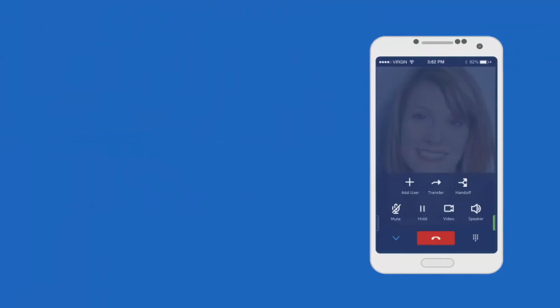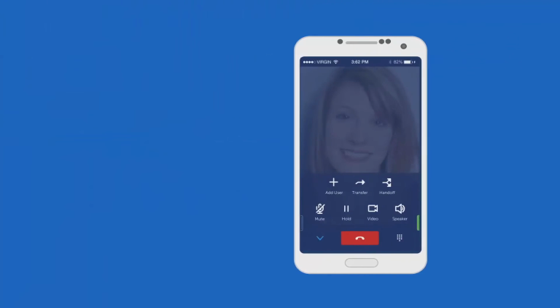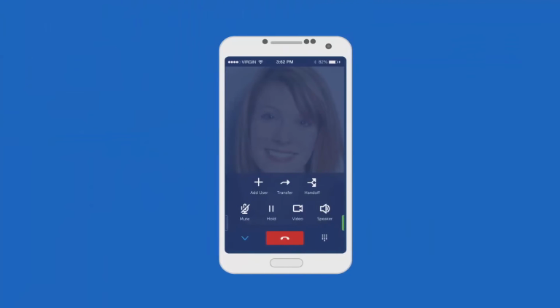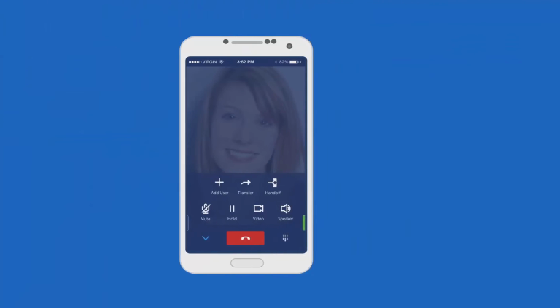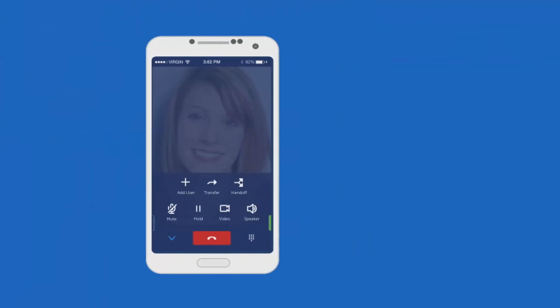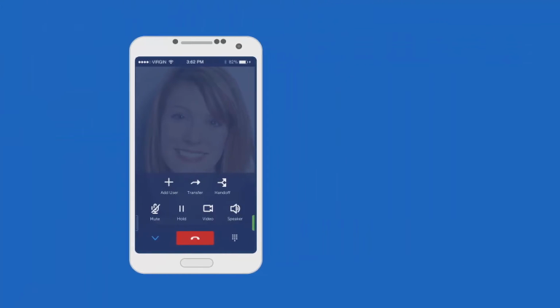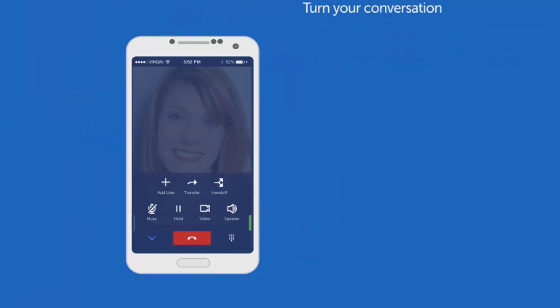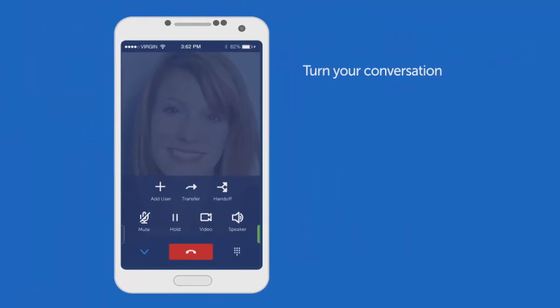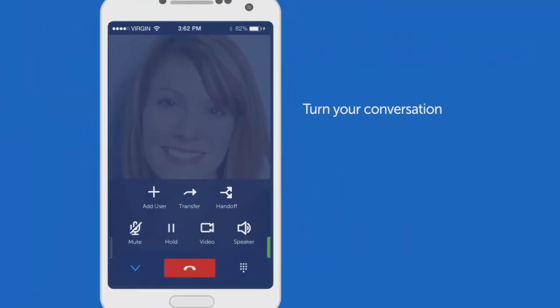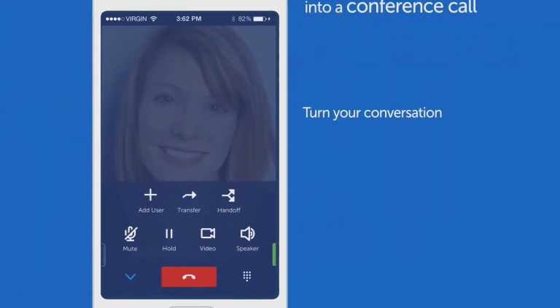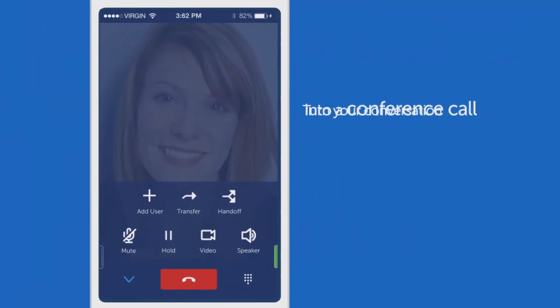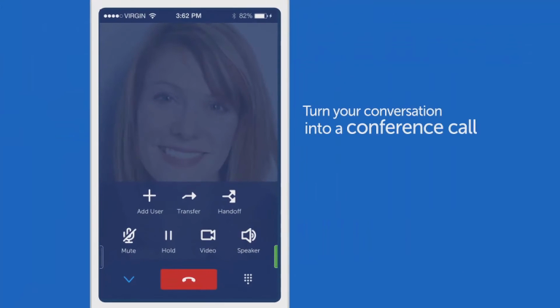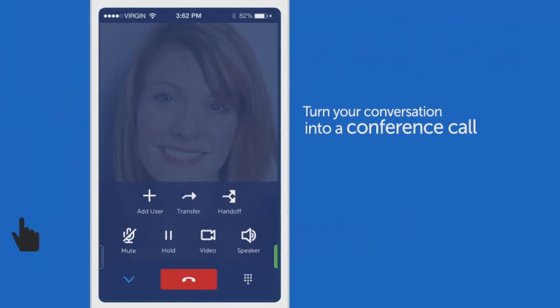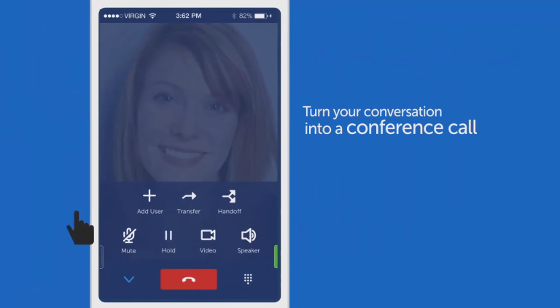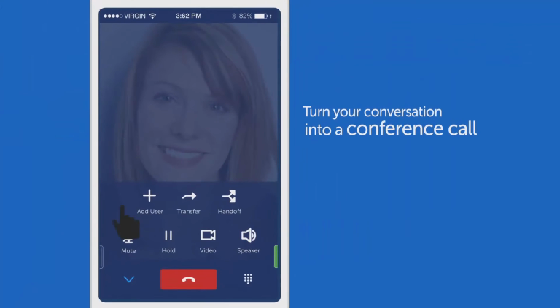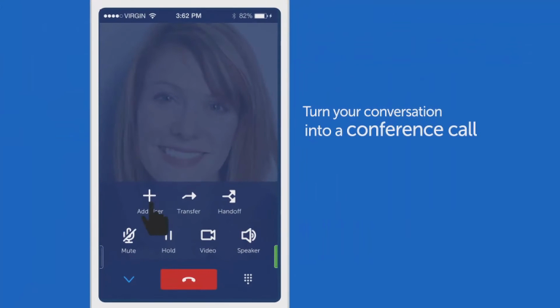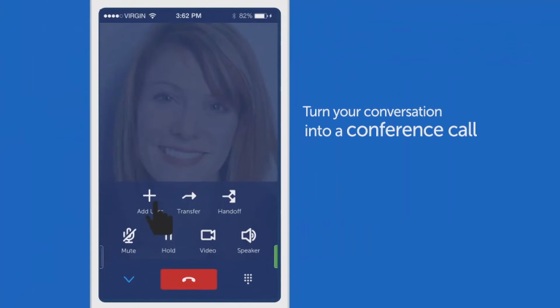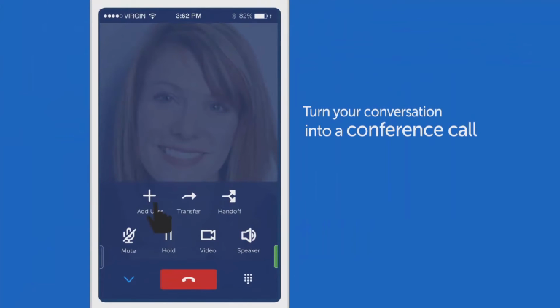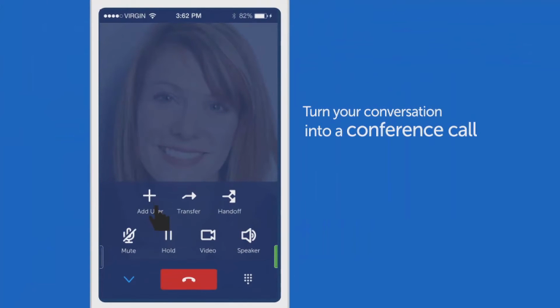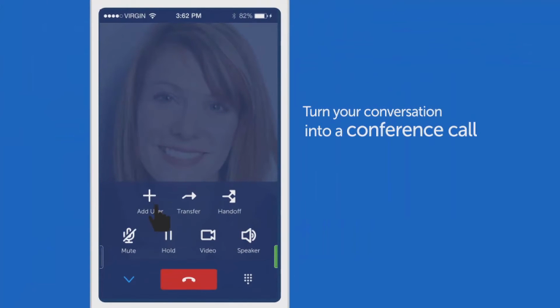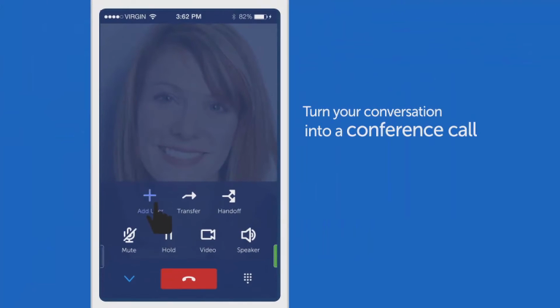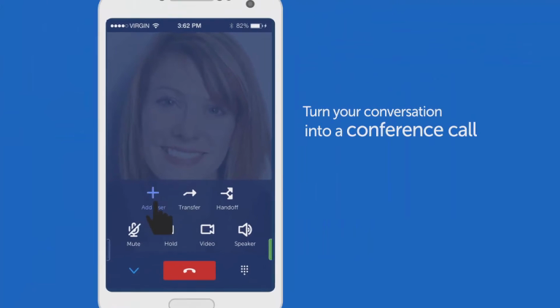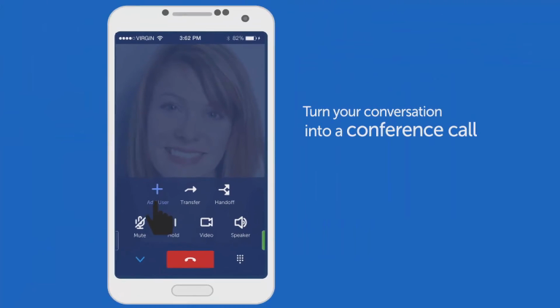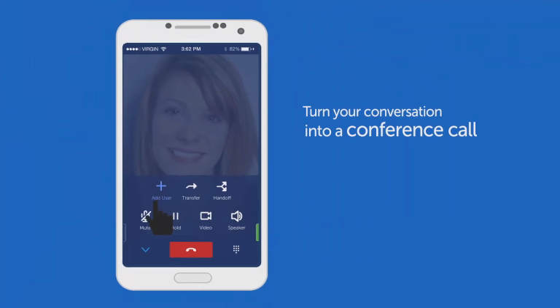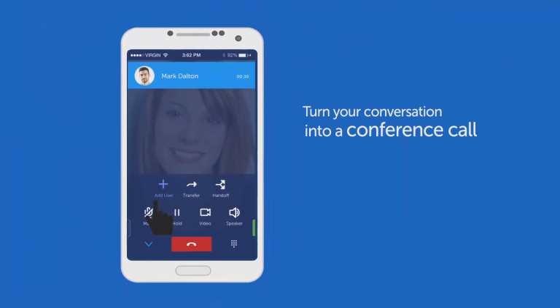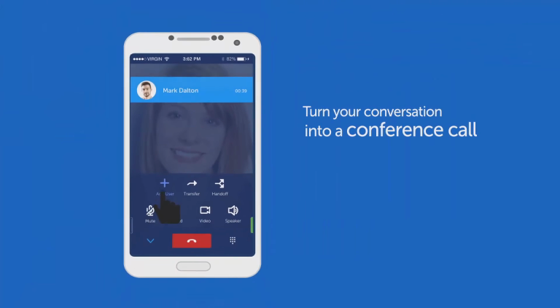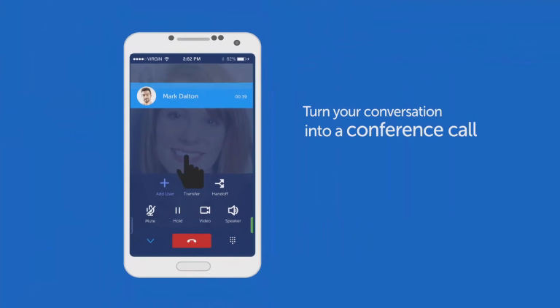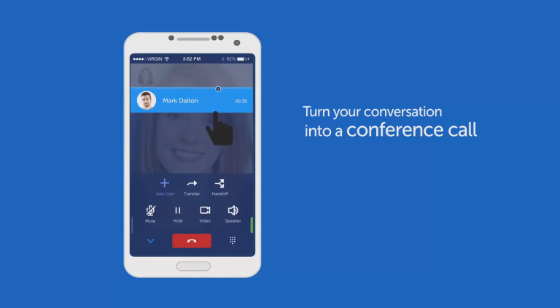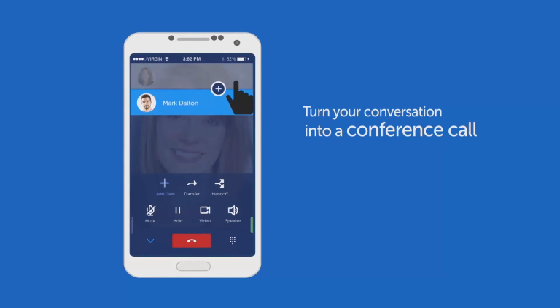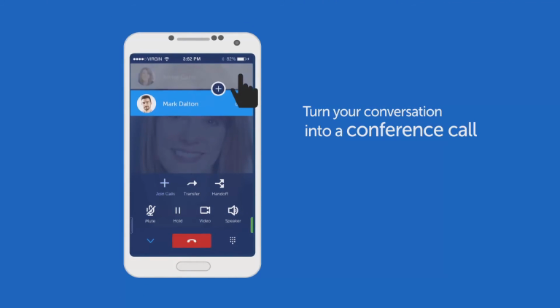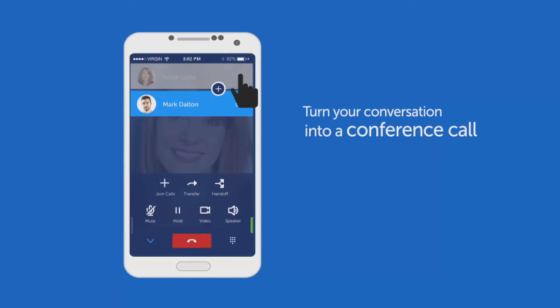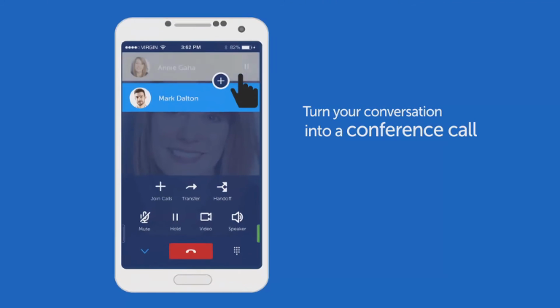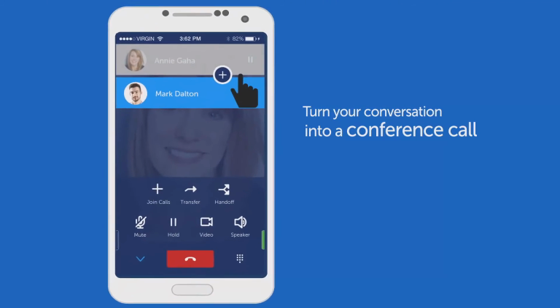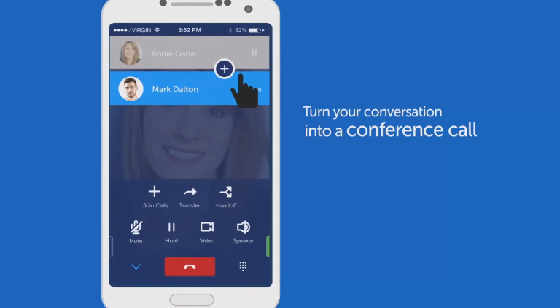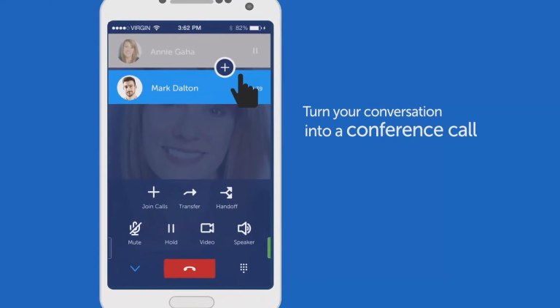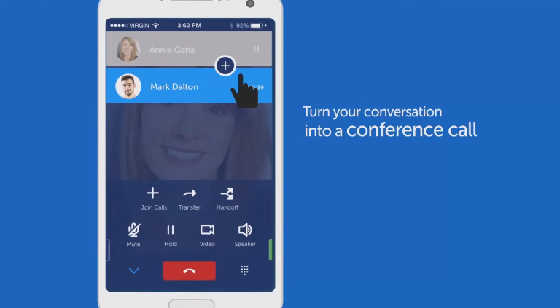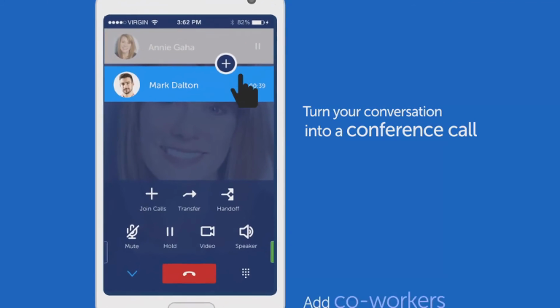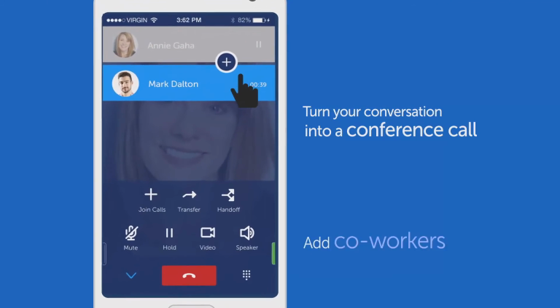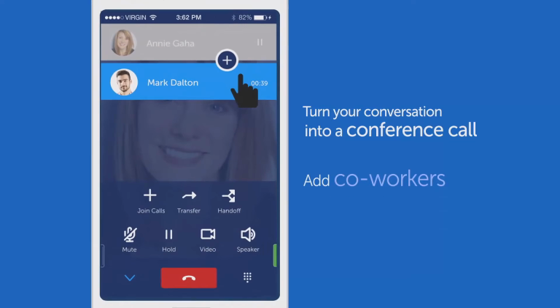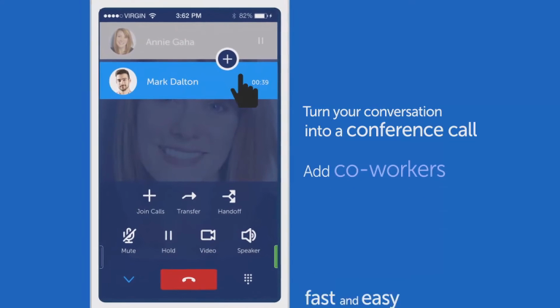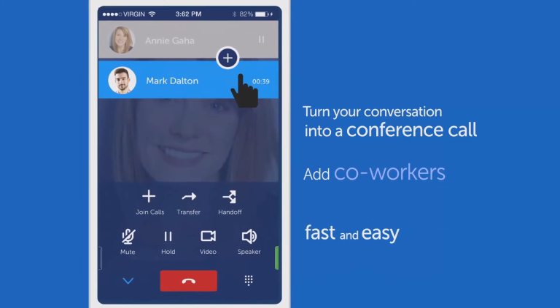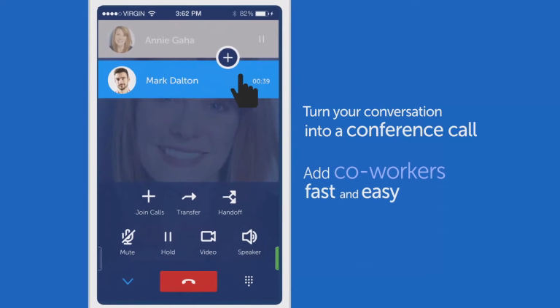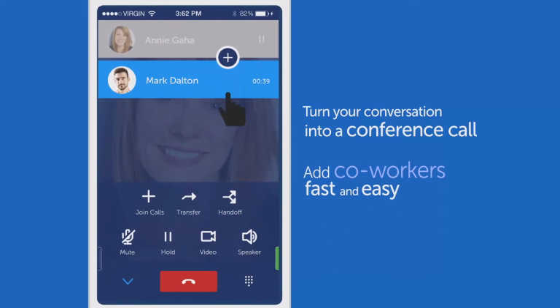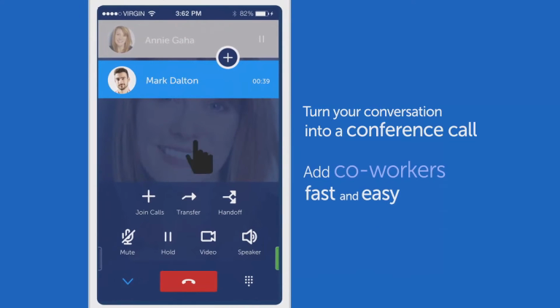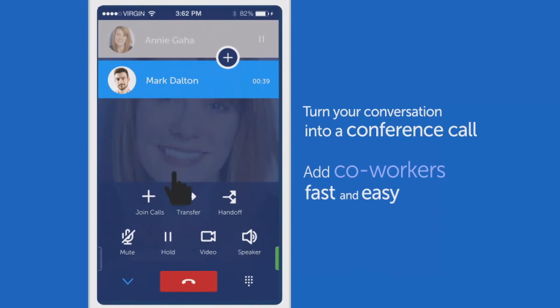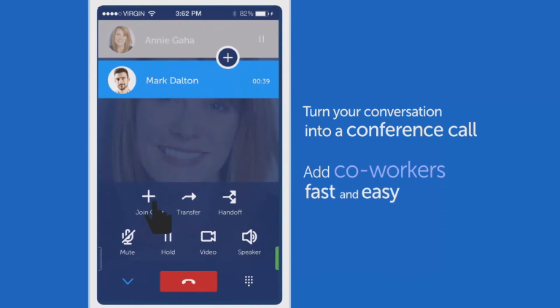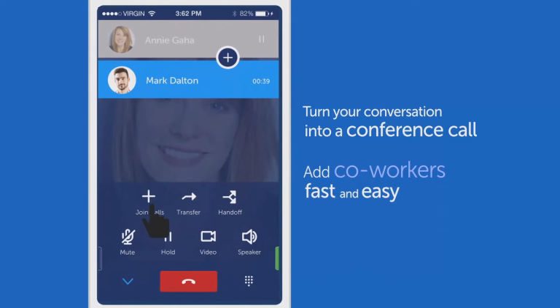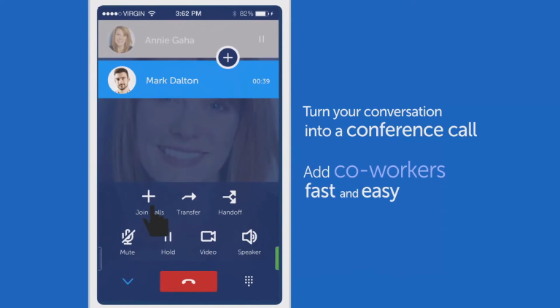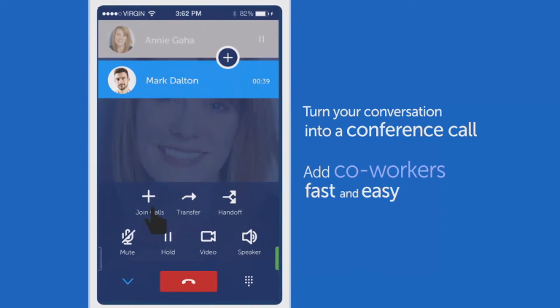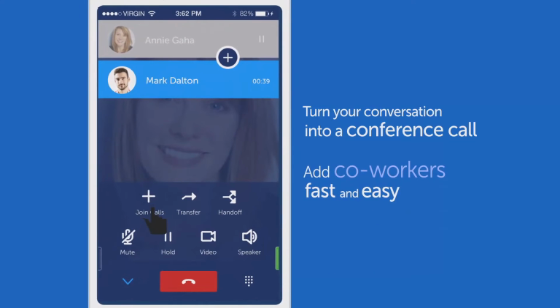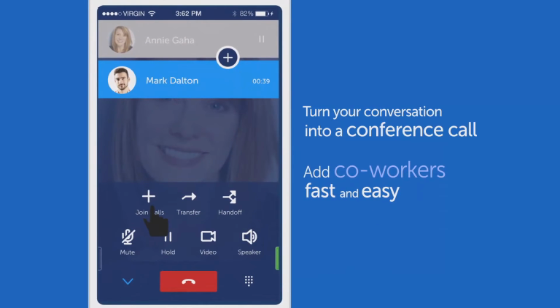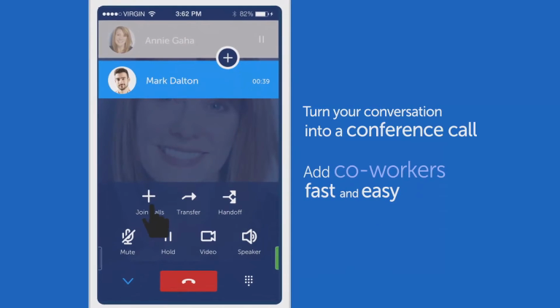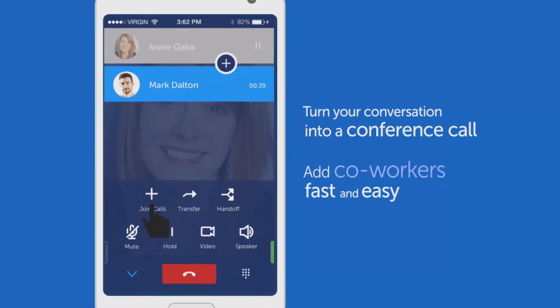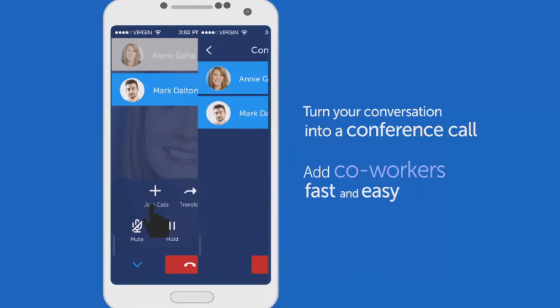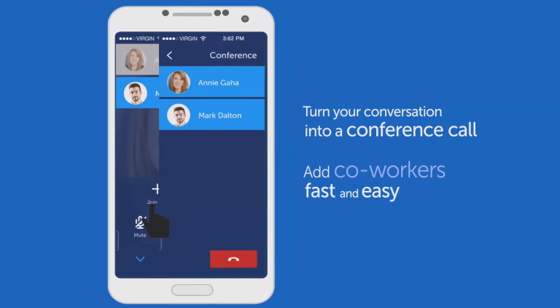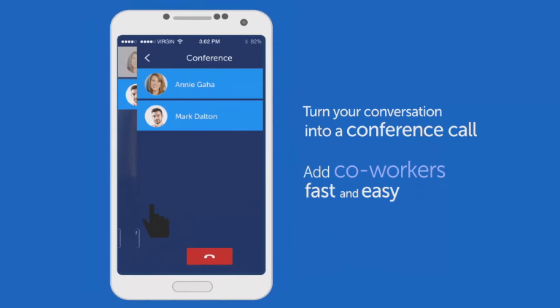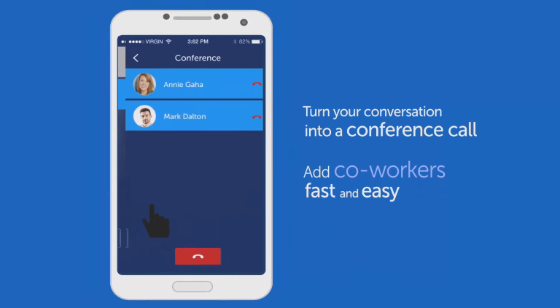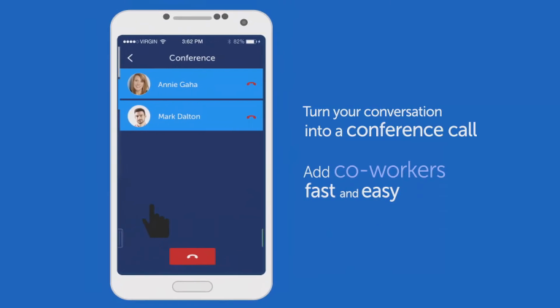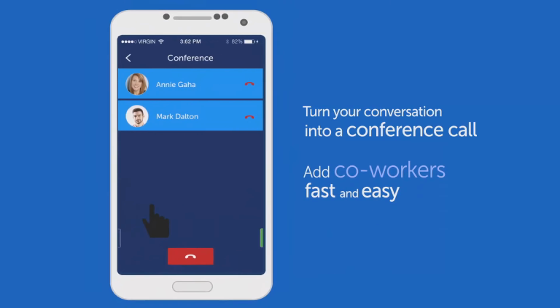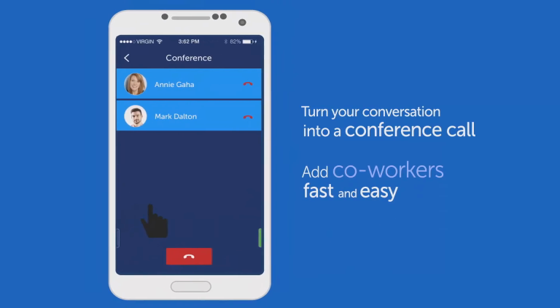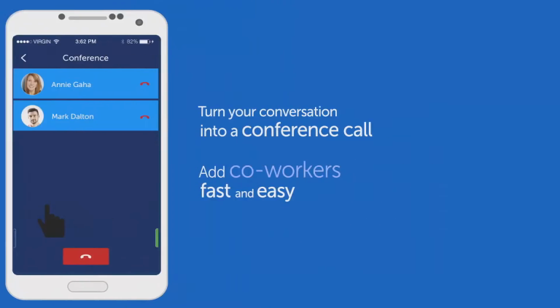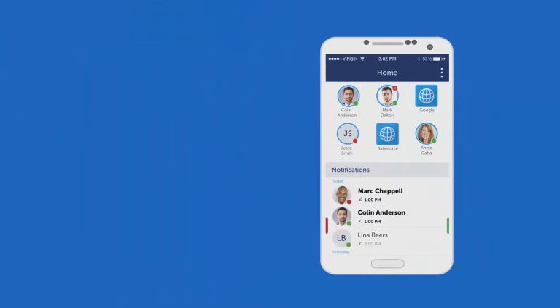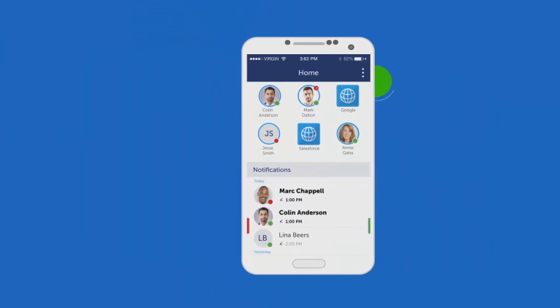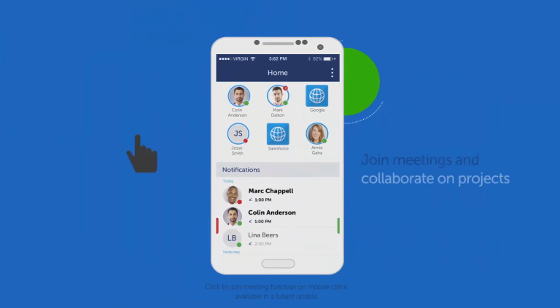Want to turn your conversation into a conference call? No problem! Add co-workers to discussions fast and easy on MyCollab.